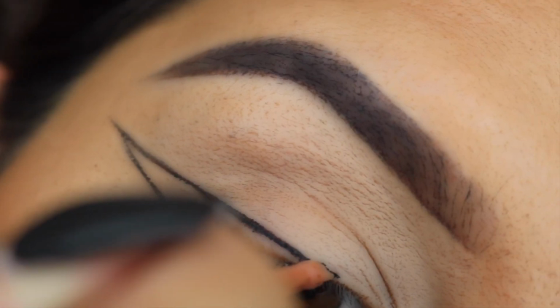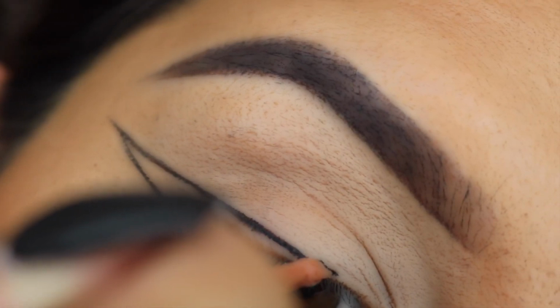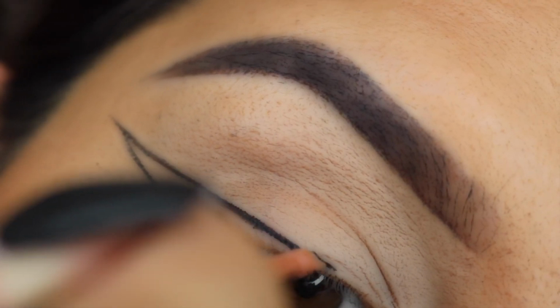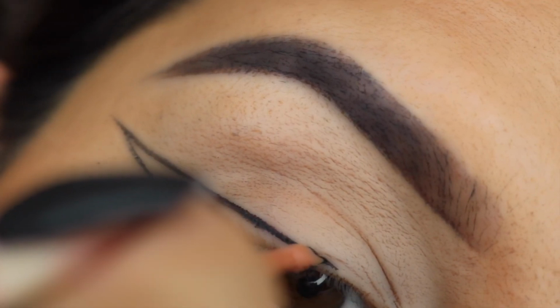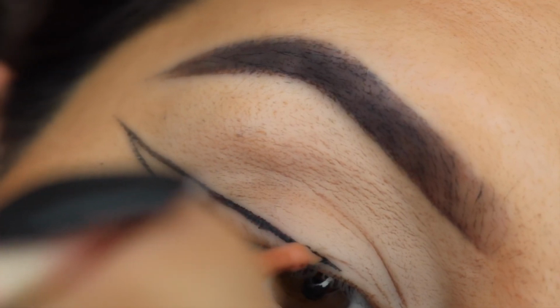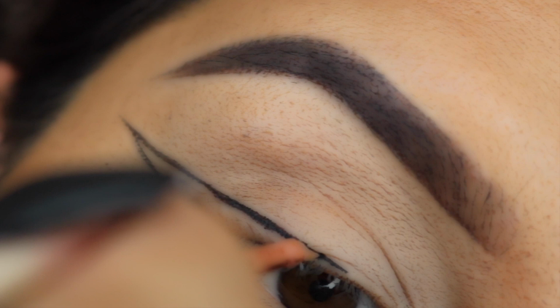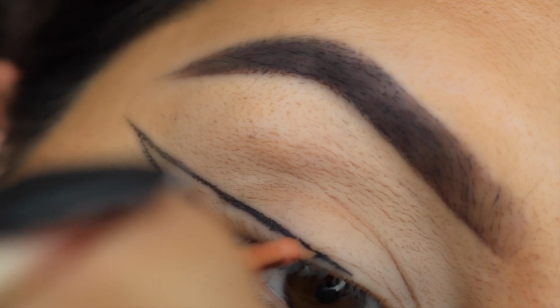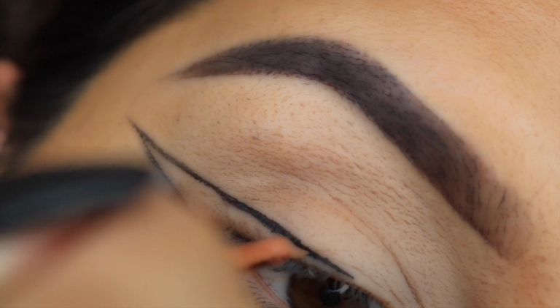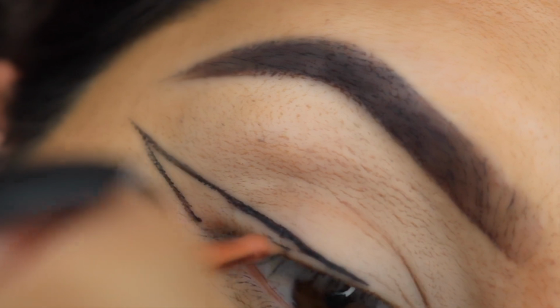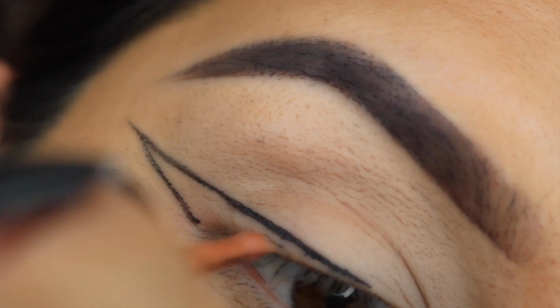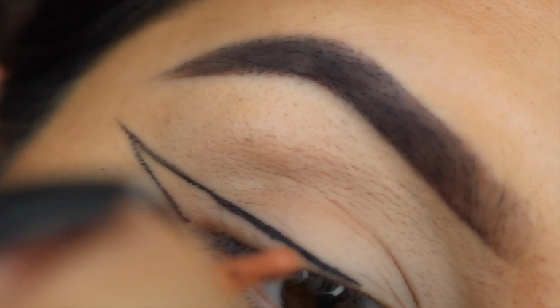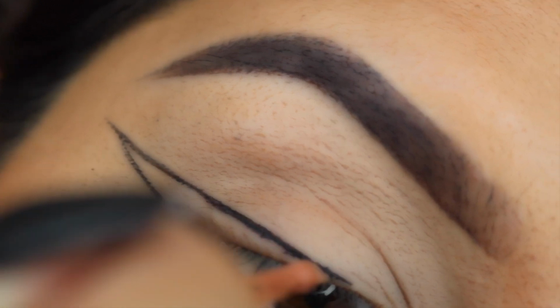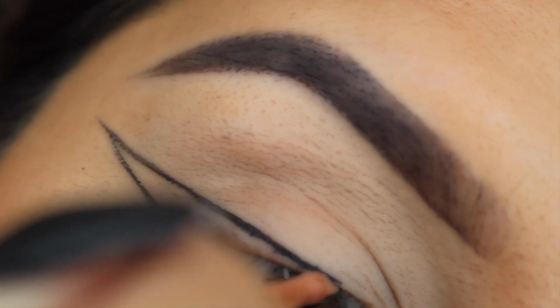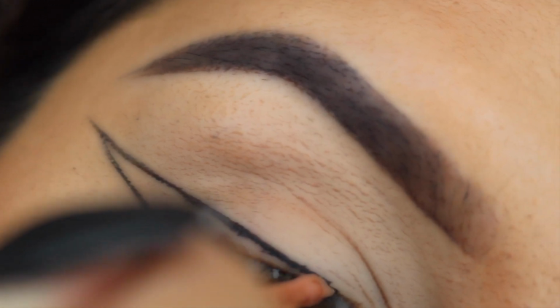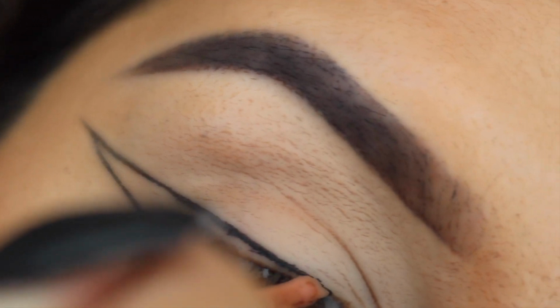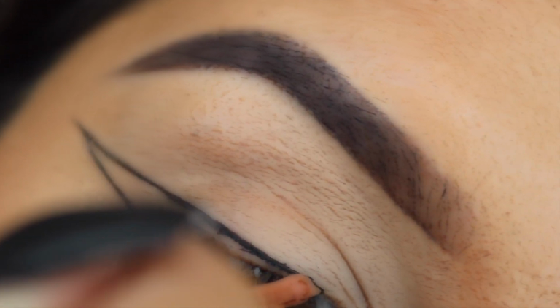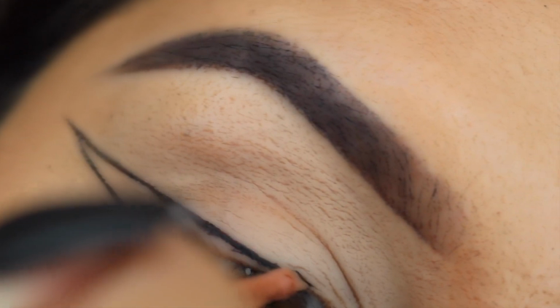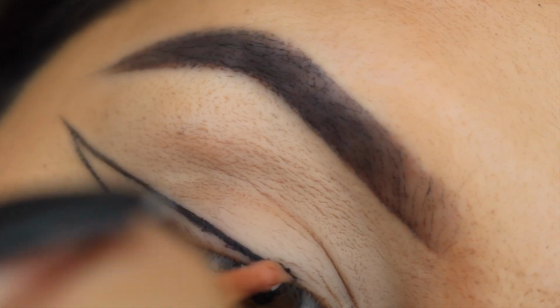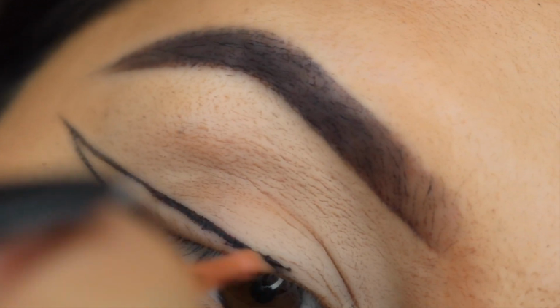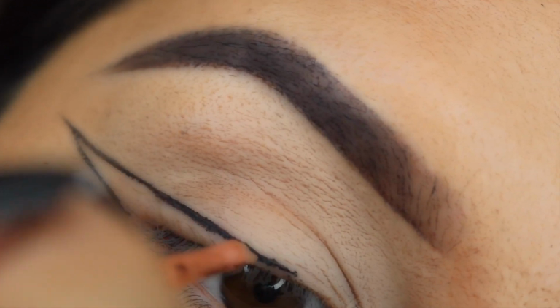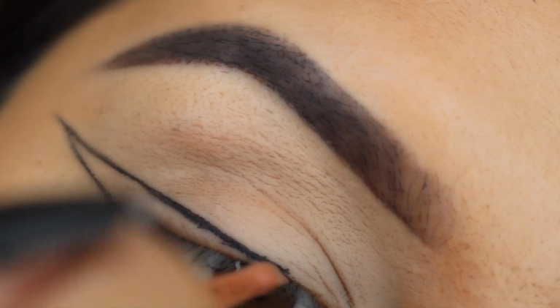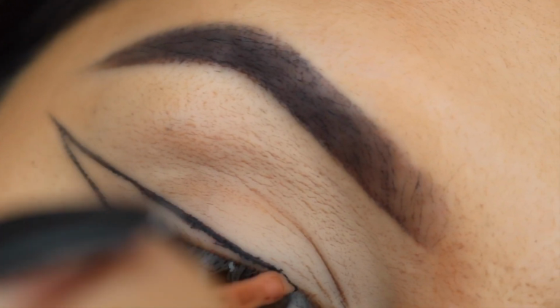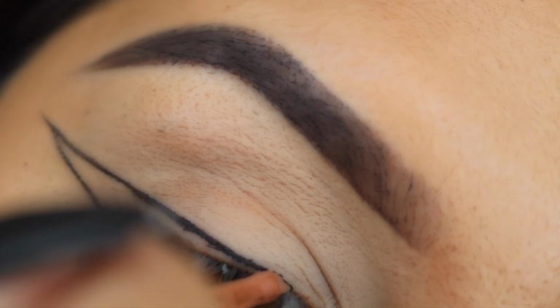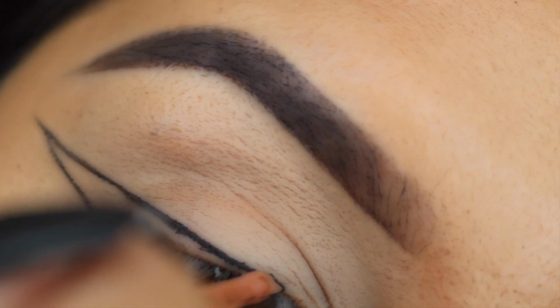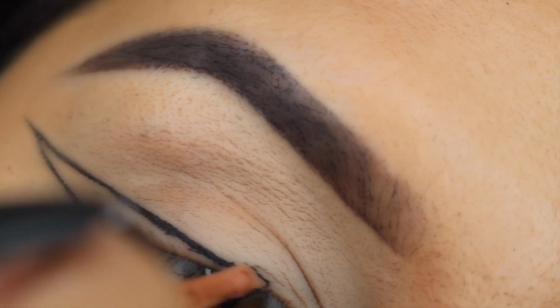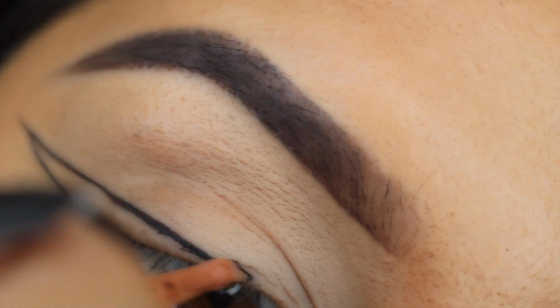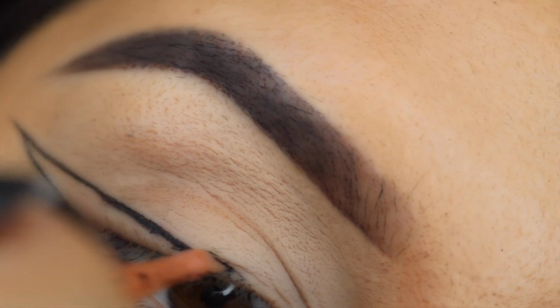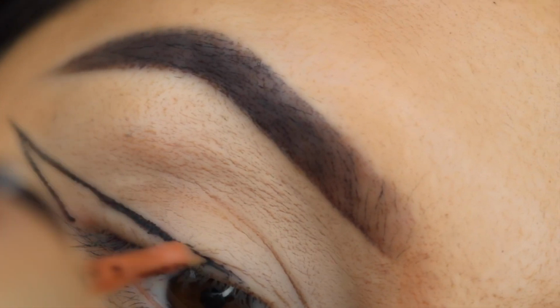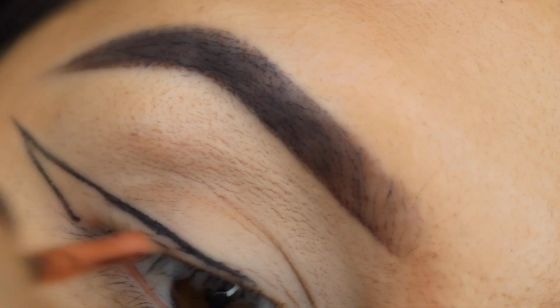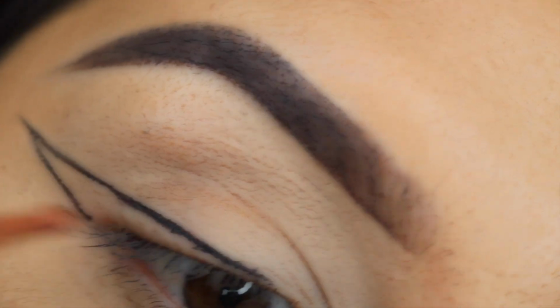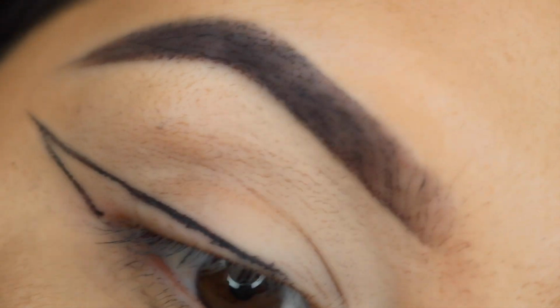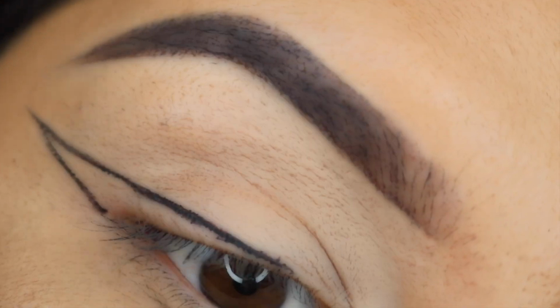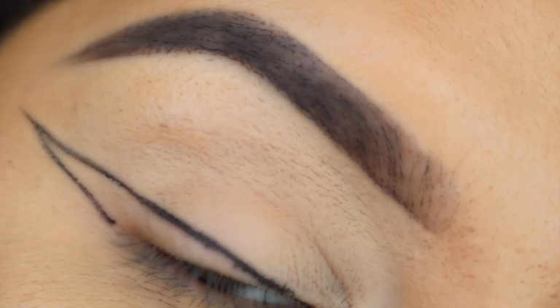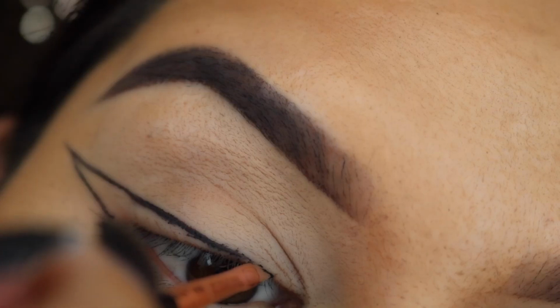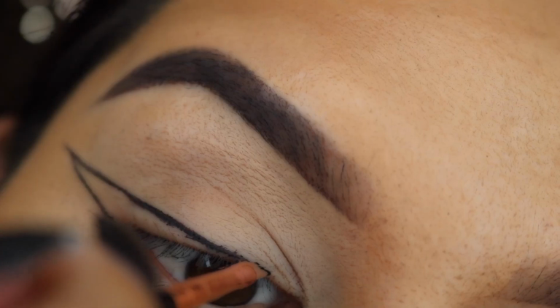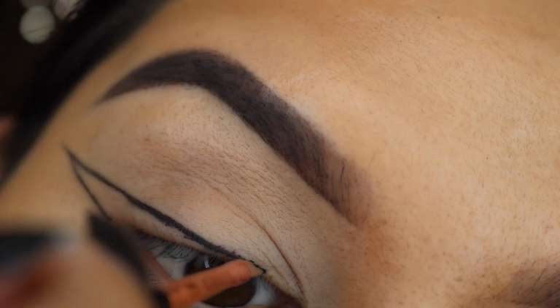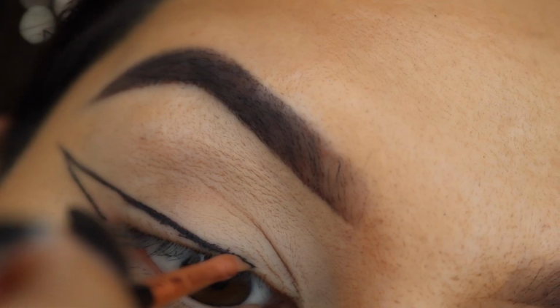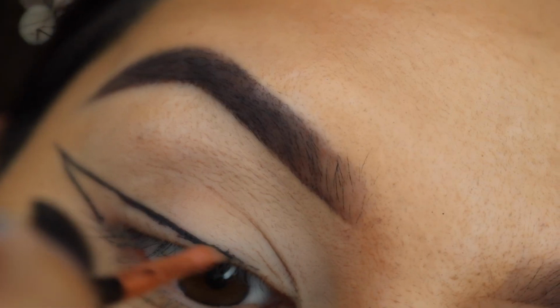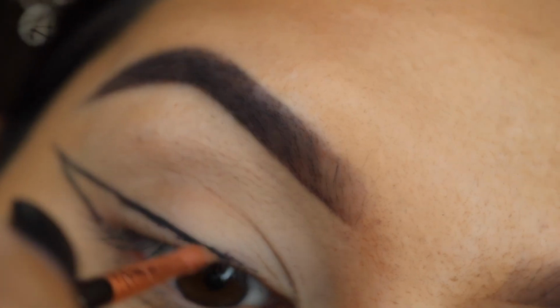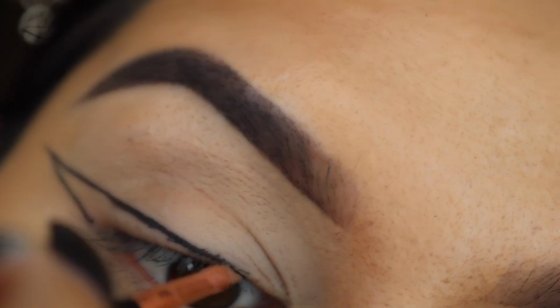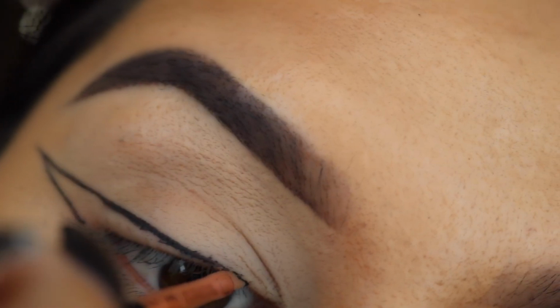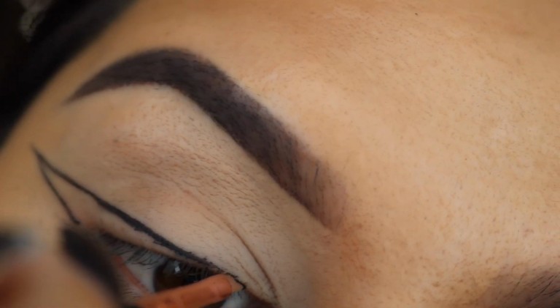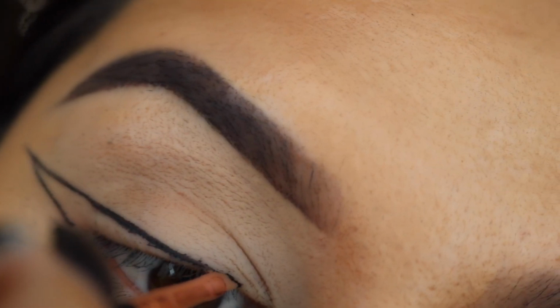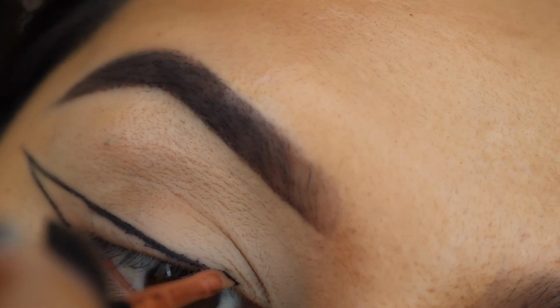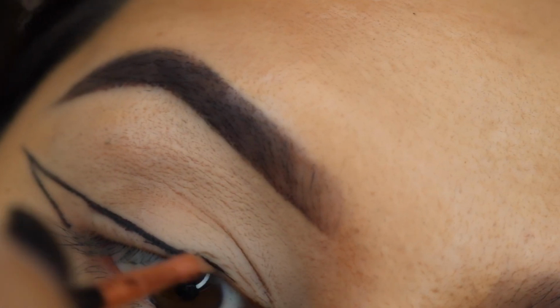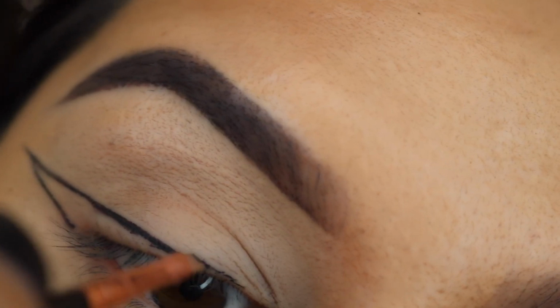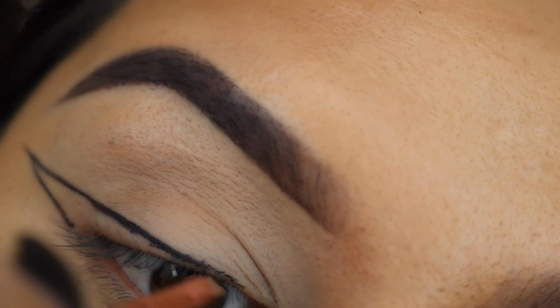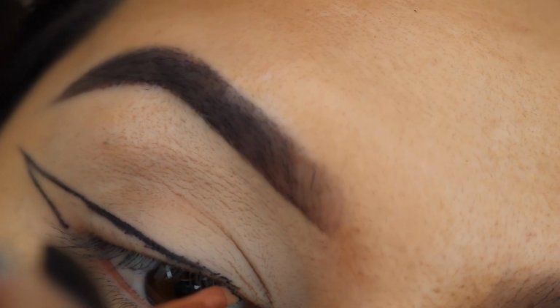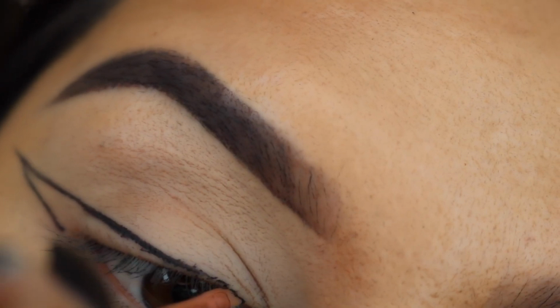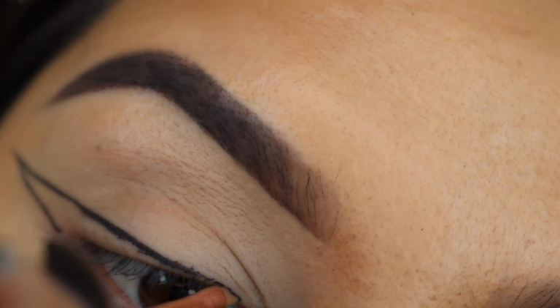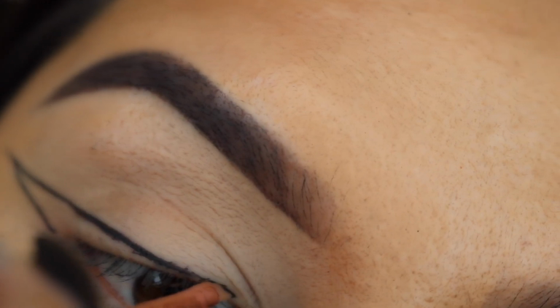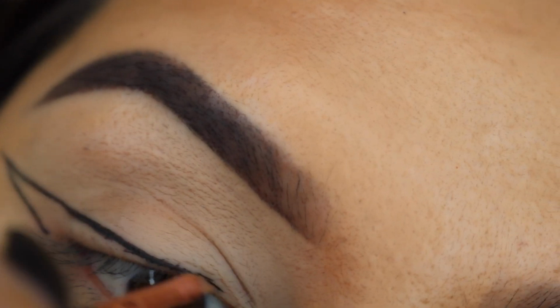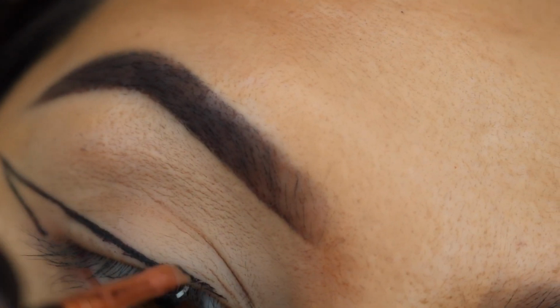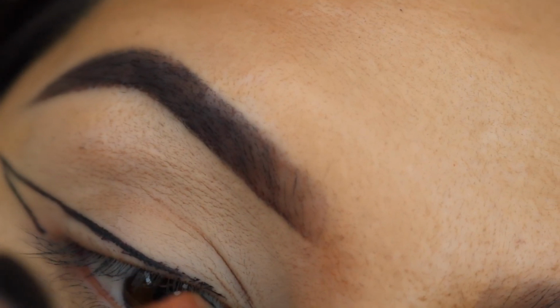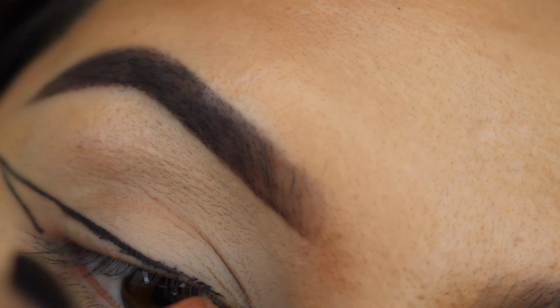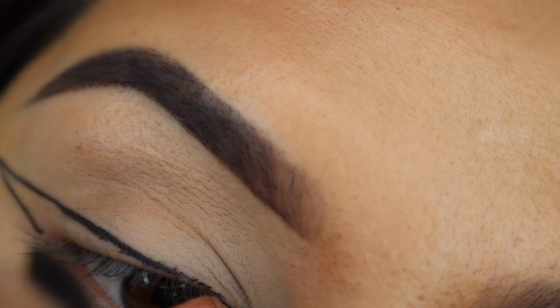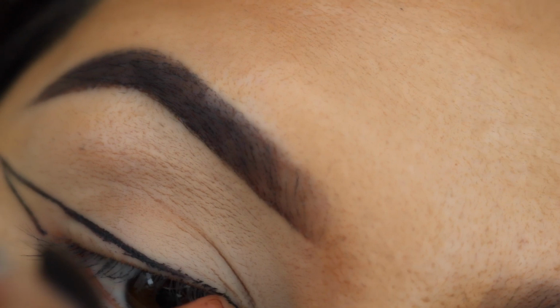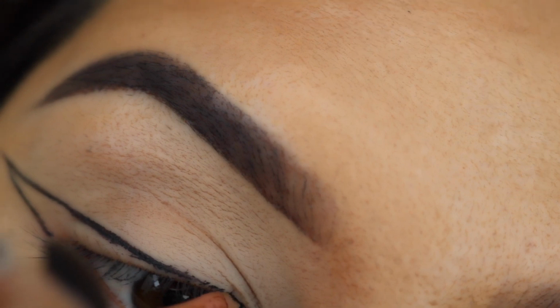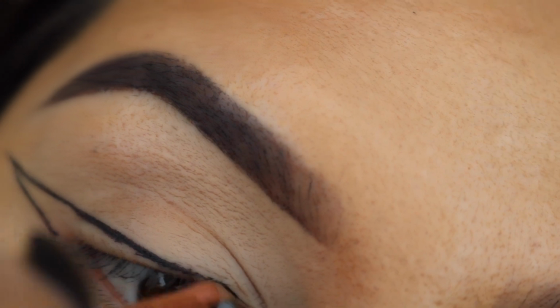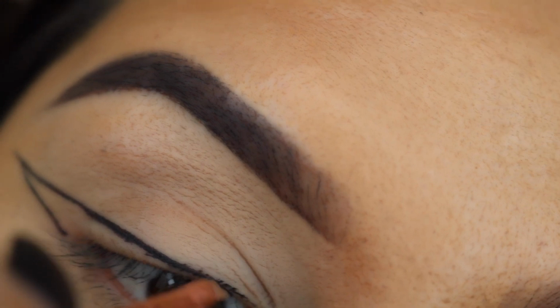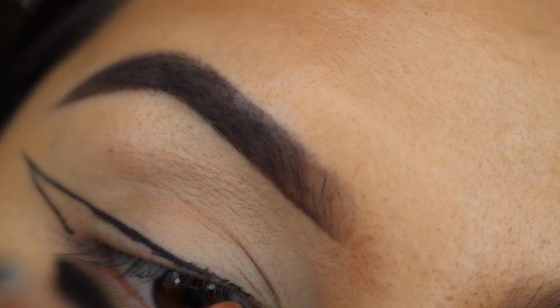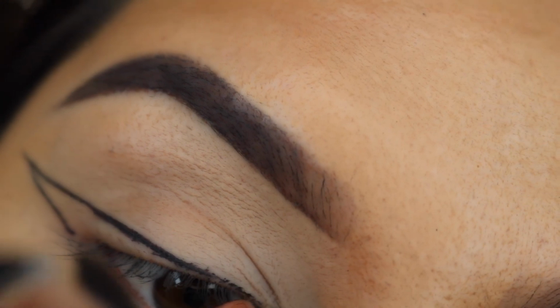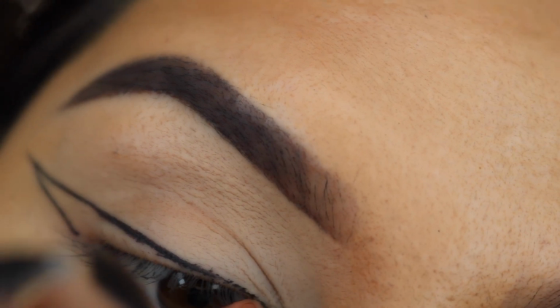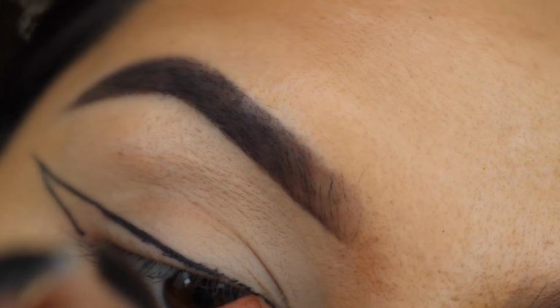I'm then going in and filling in the rest of the eye, just staying as close as I can to the lash line.